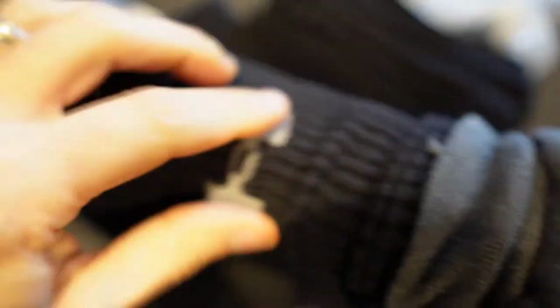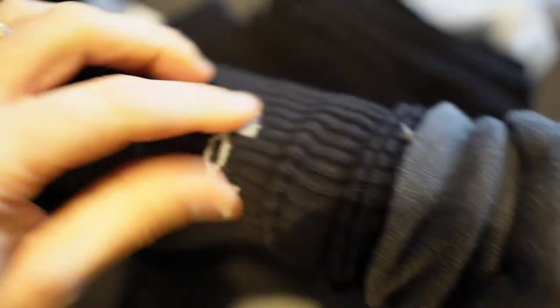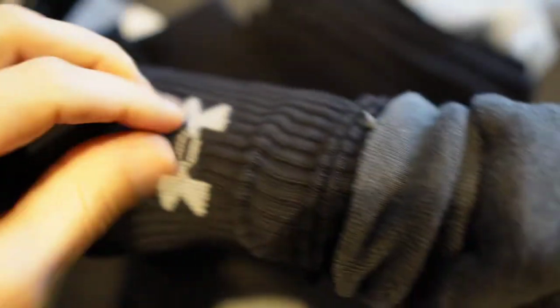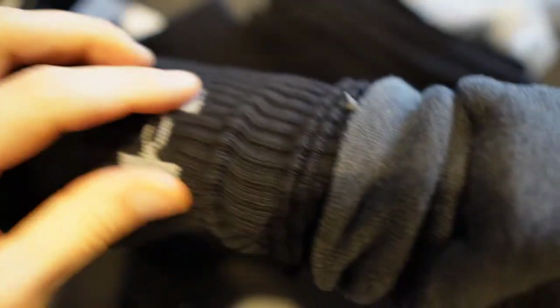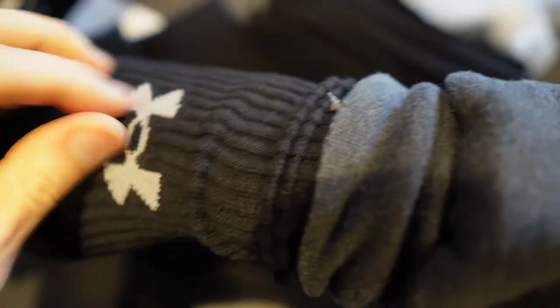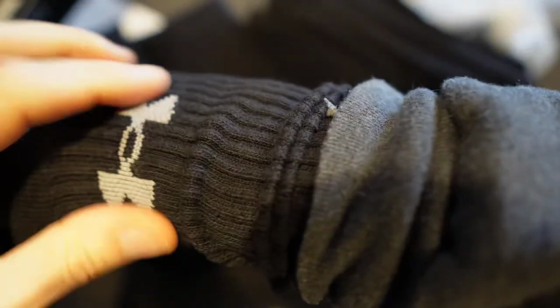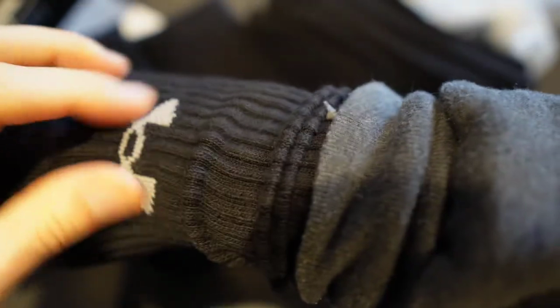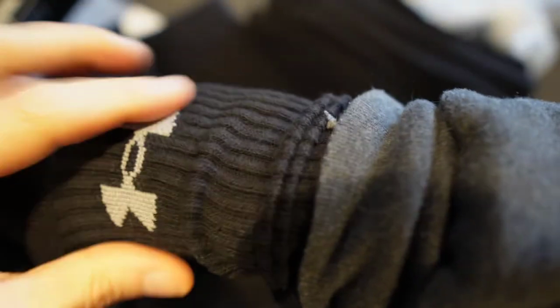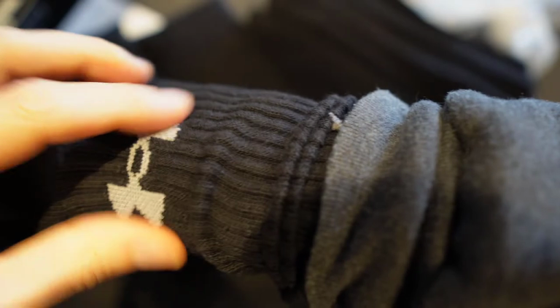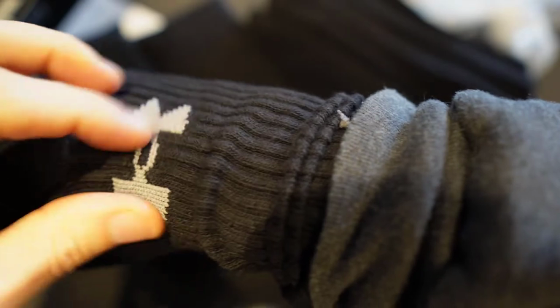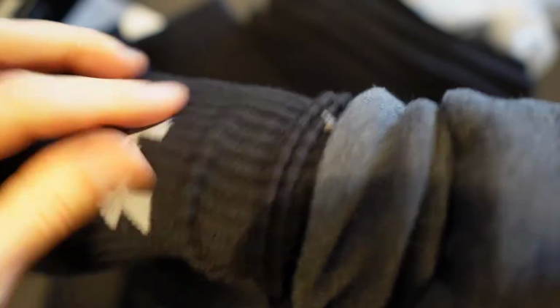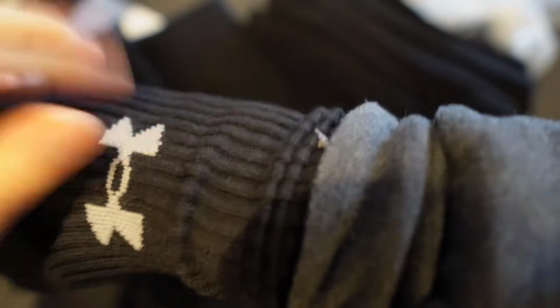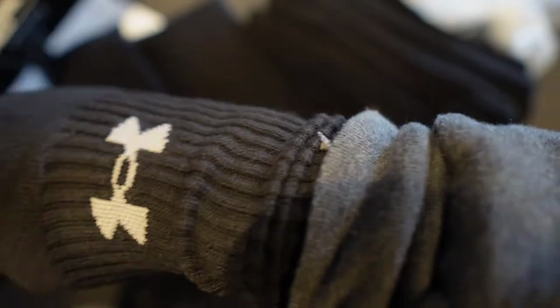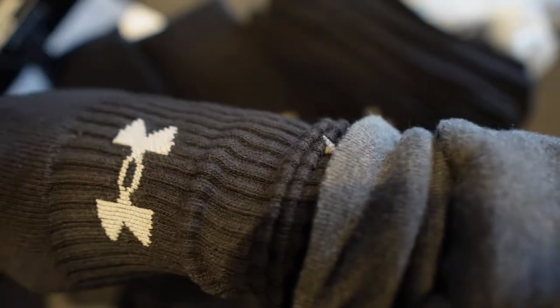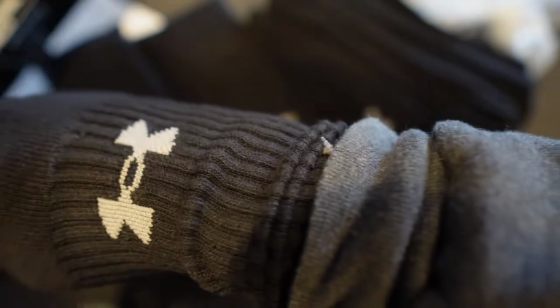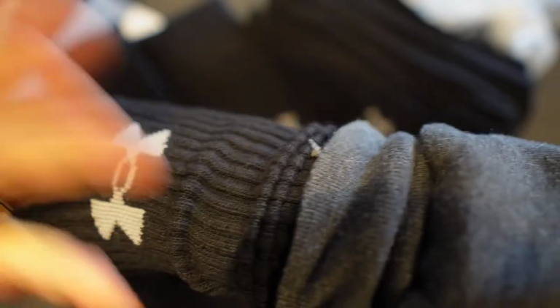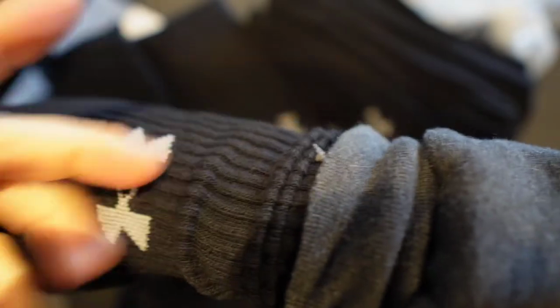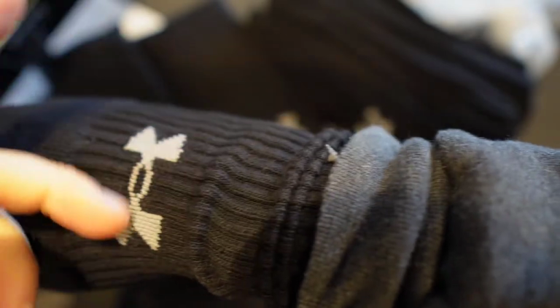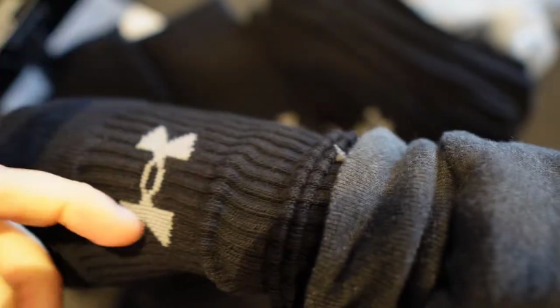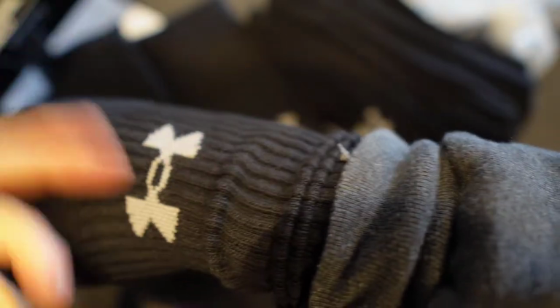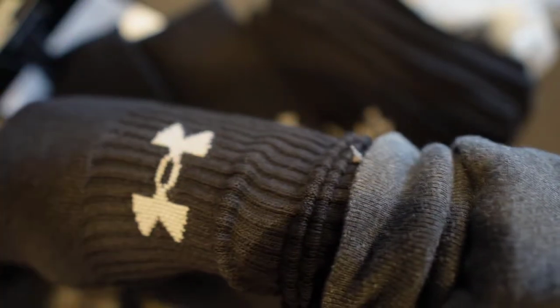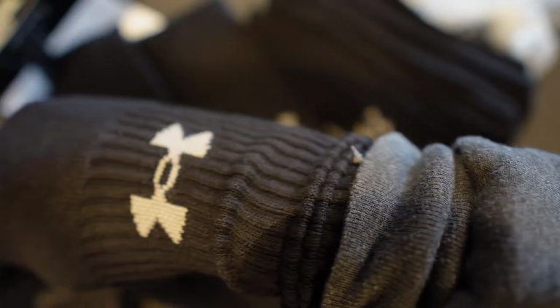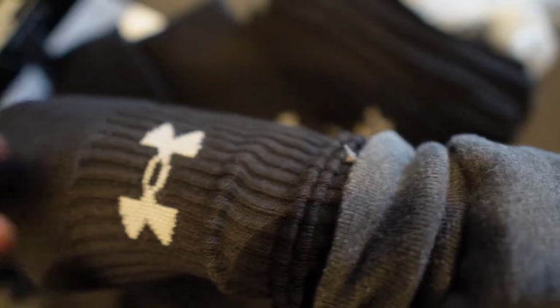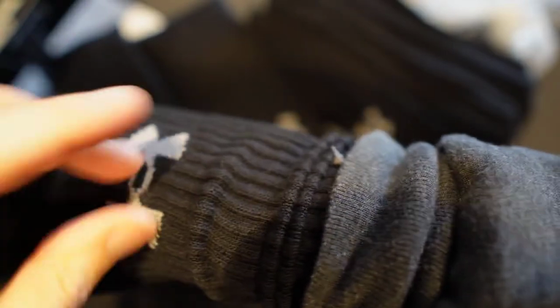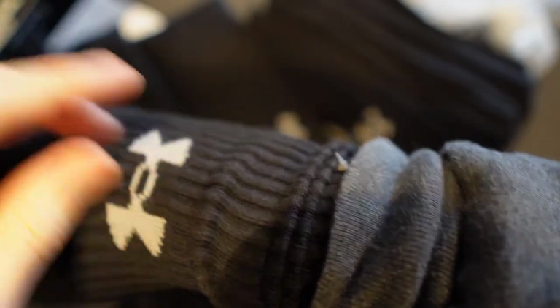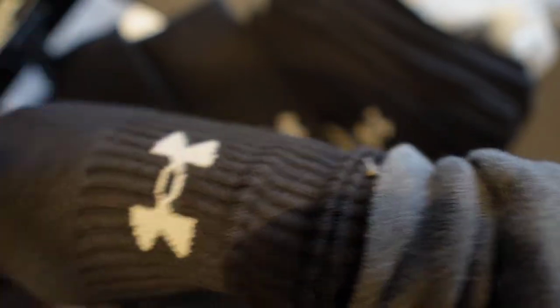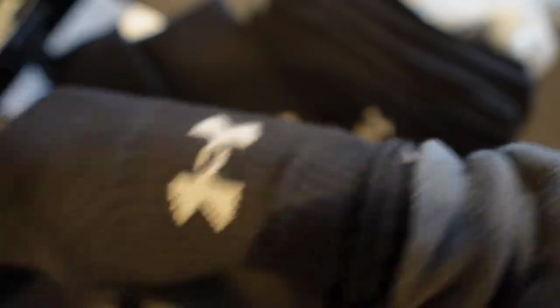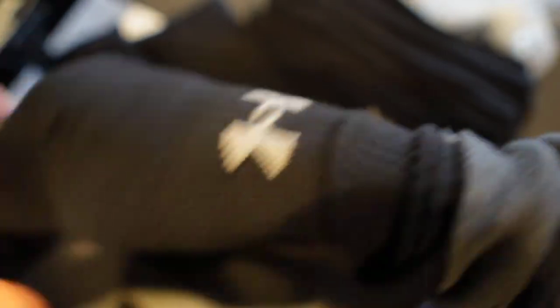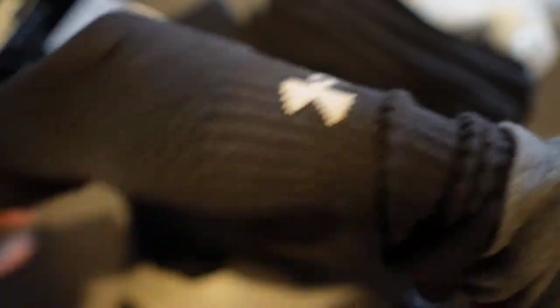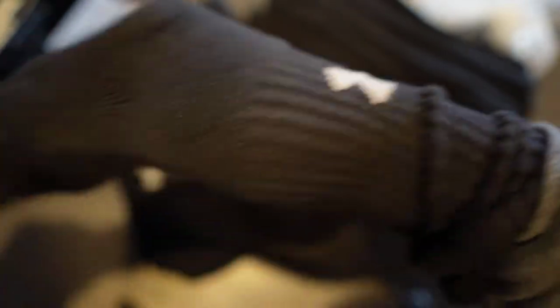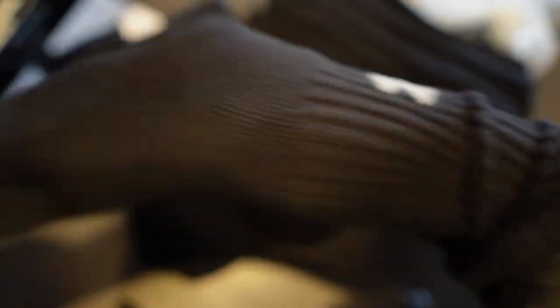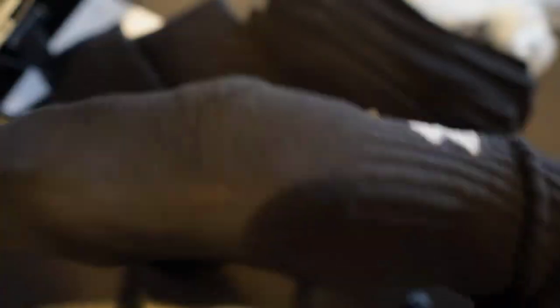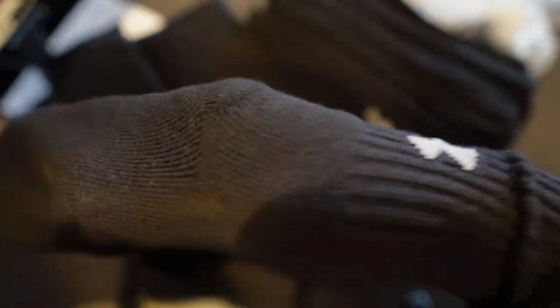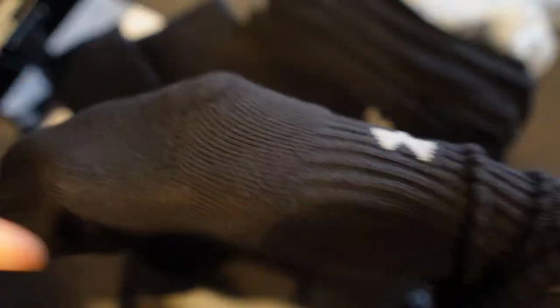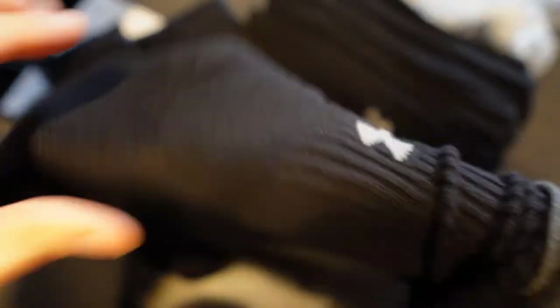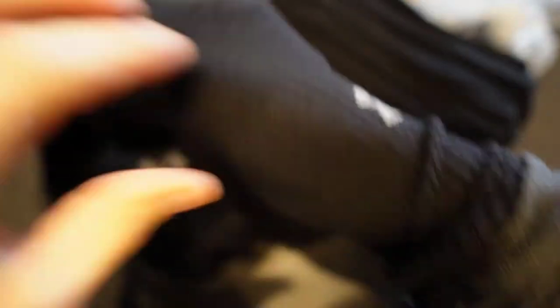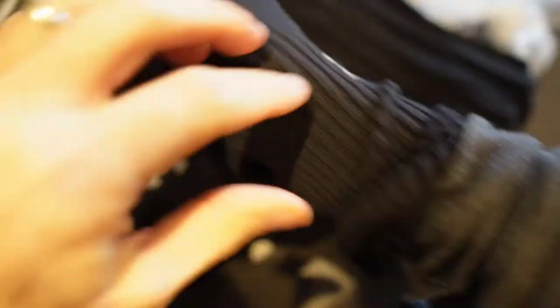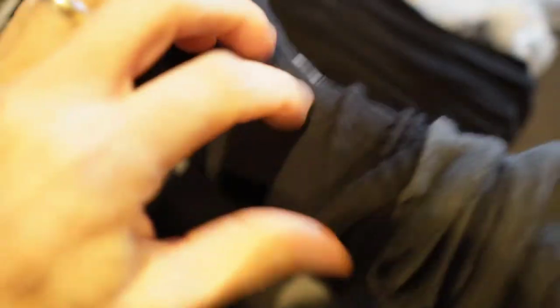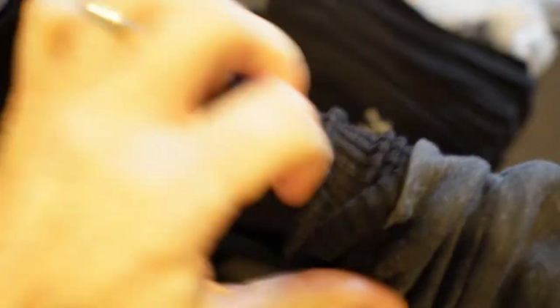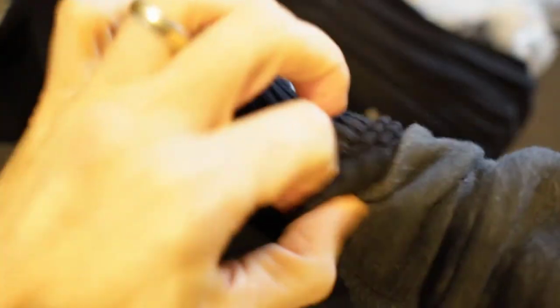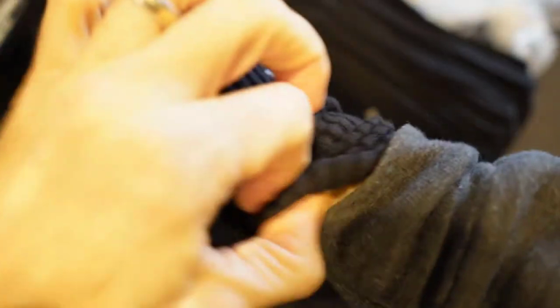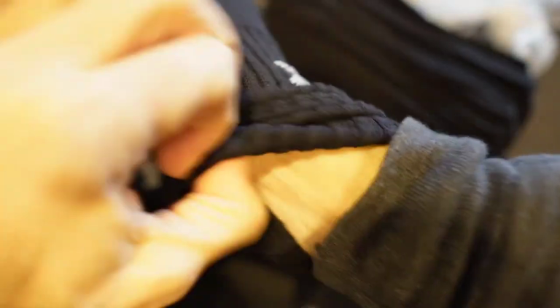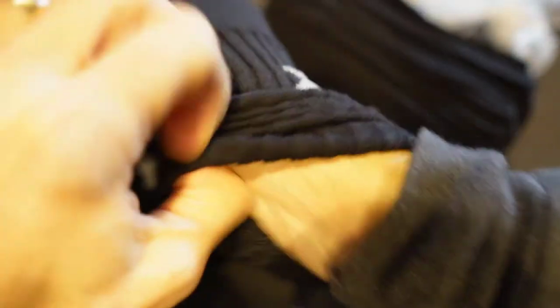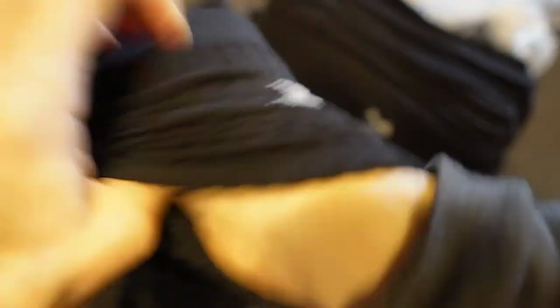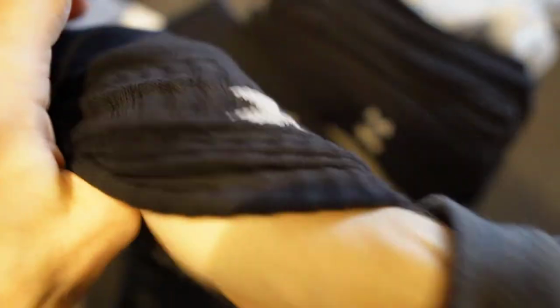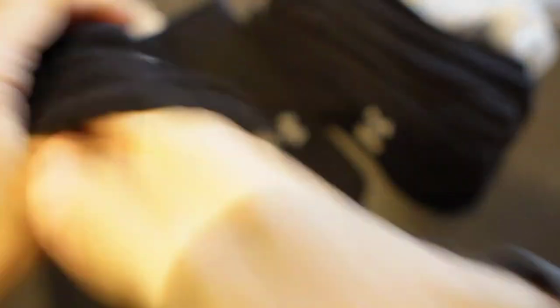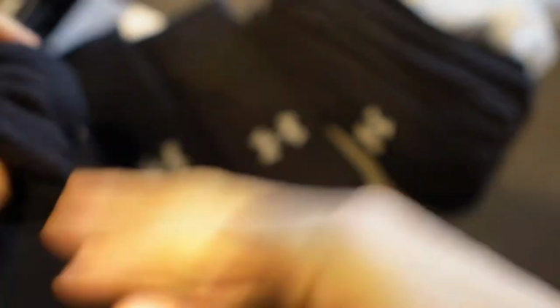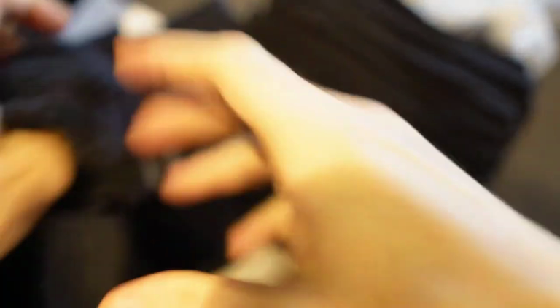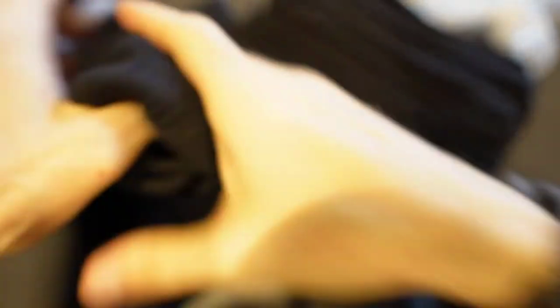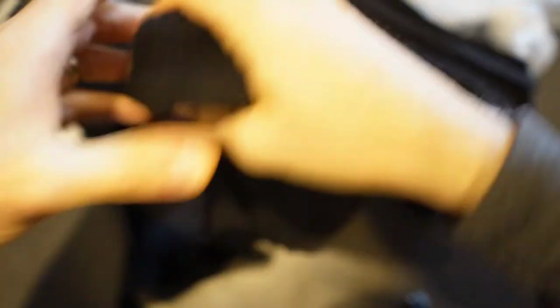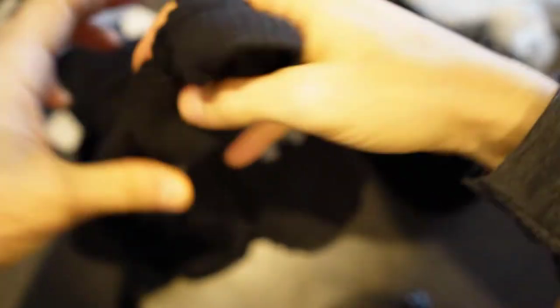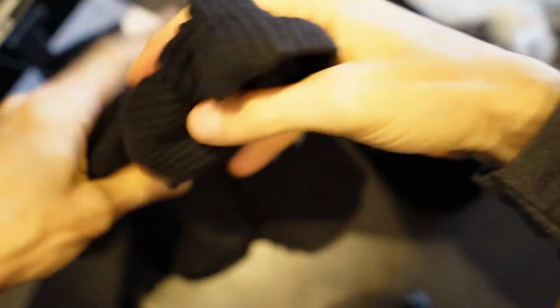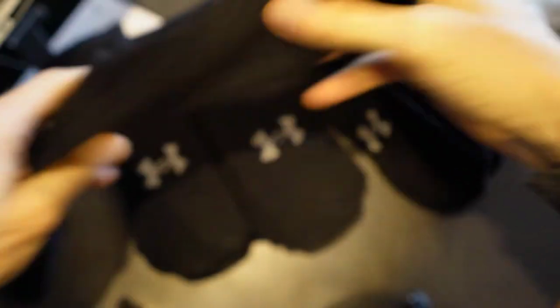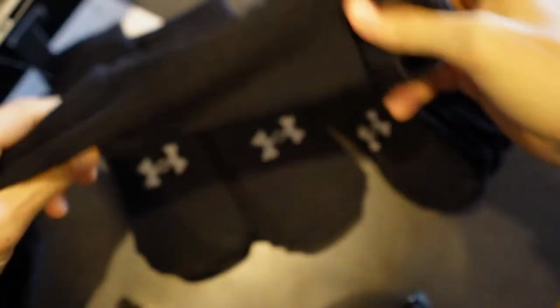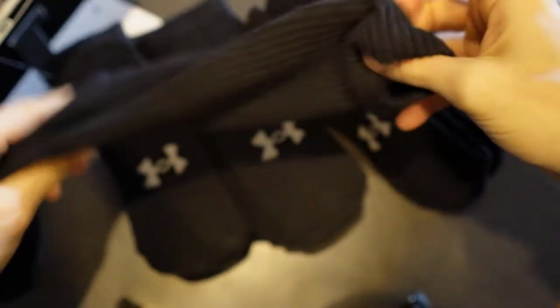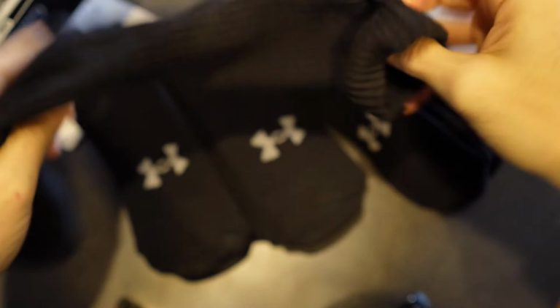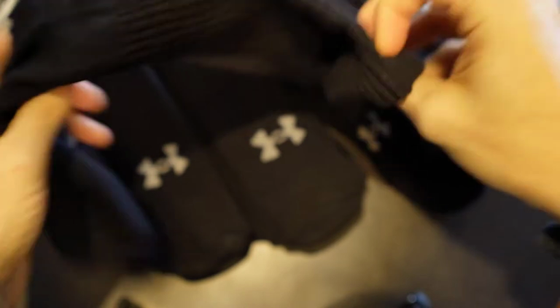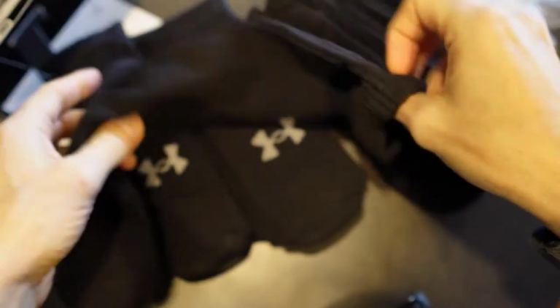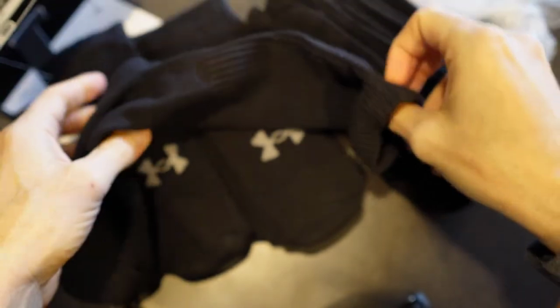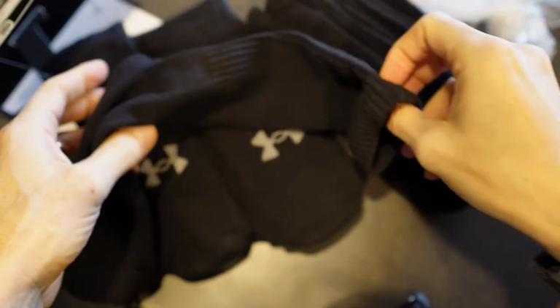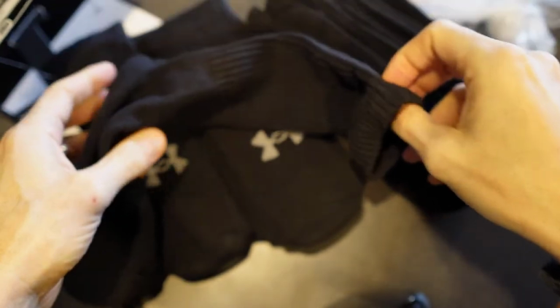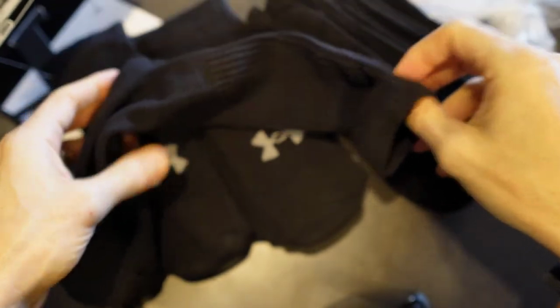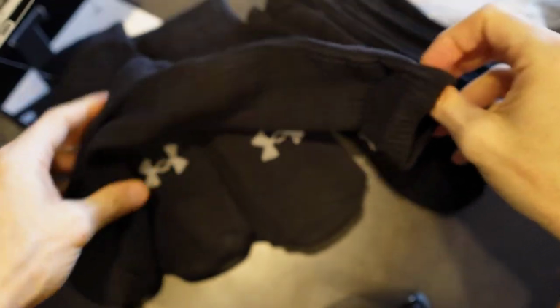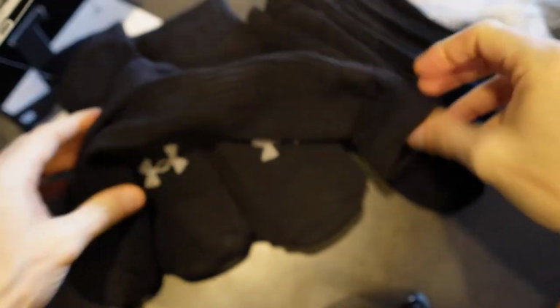If you're not too big about having logos on here — me, I don't care. It's going to be up under my pants anyways, so it's not like anybody's going to see.